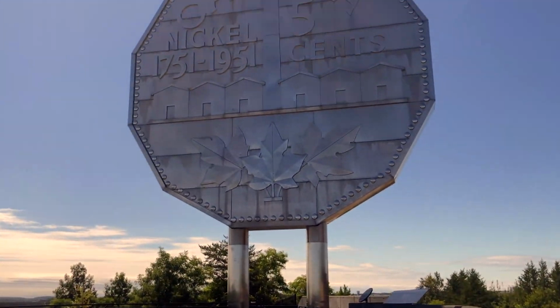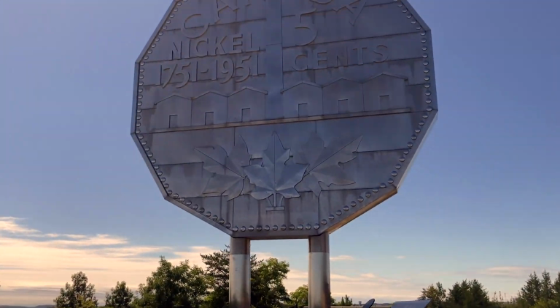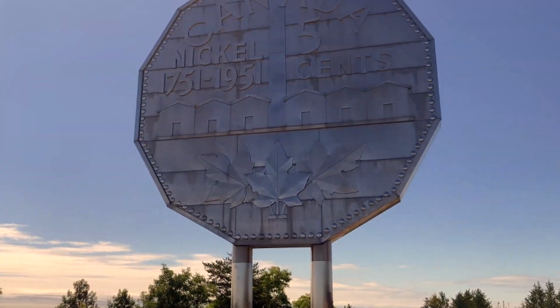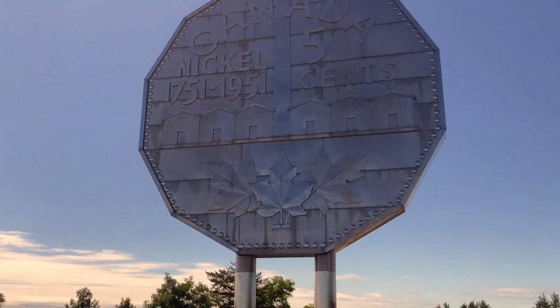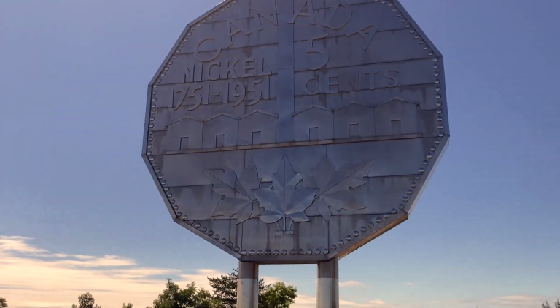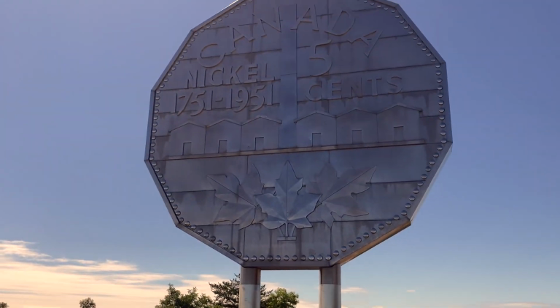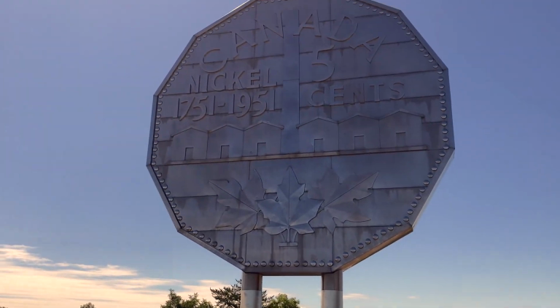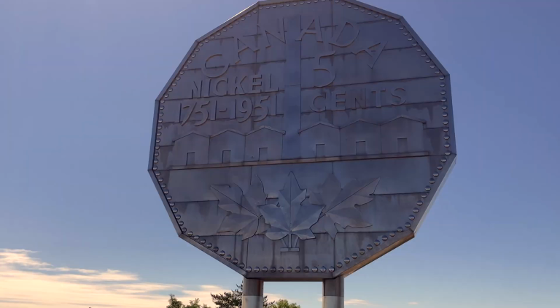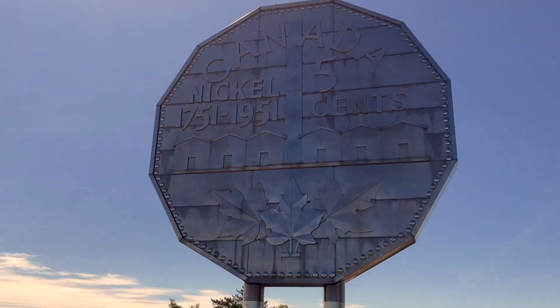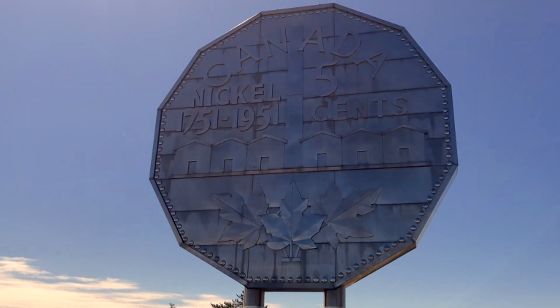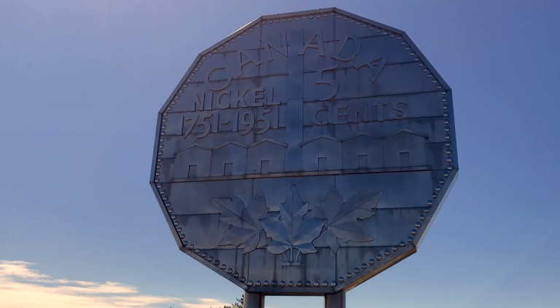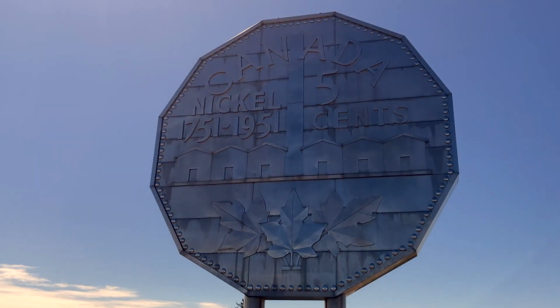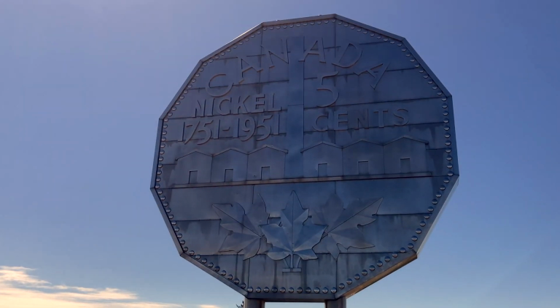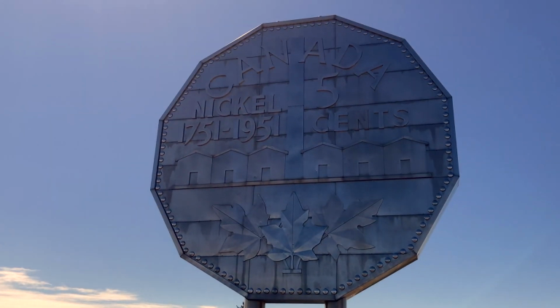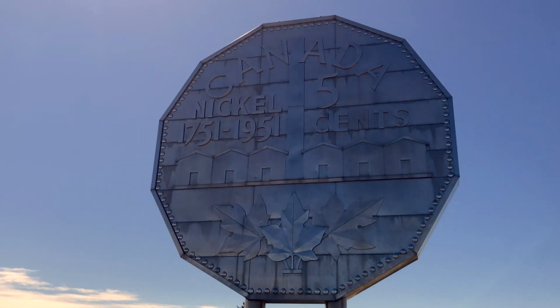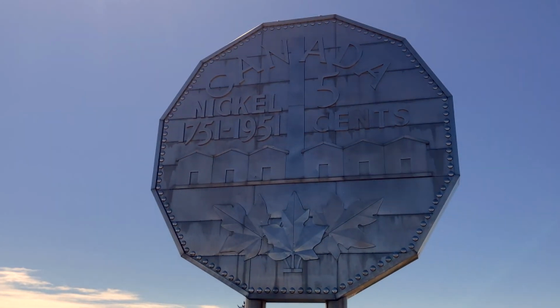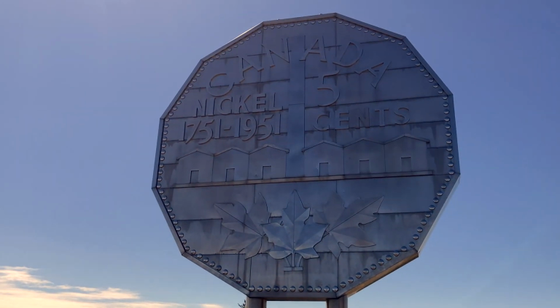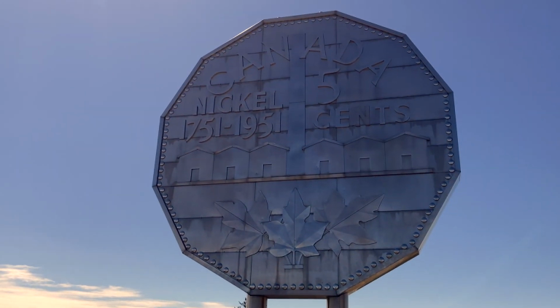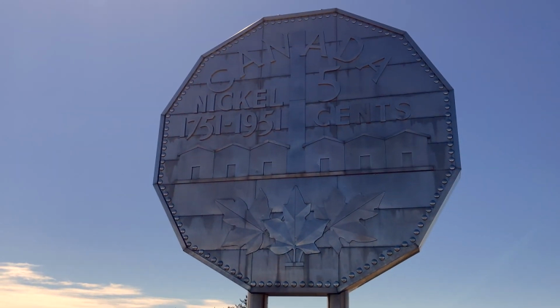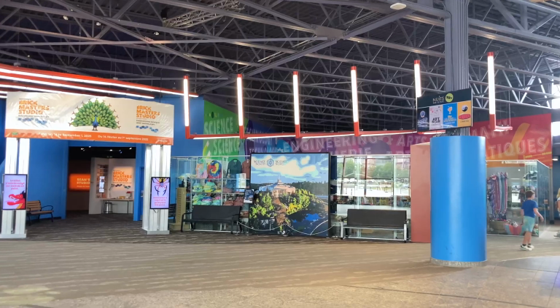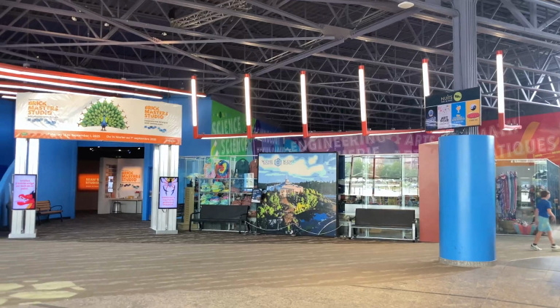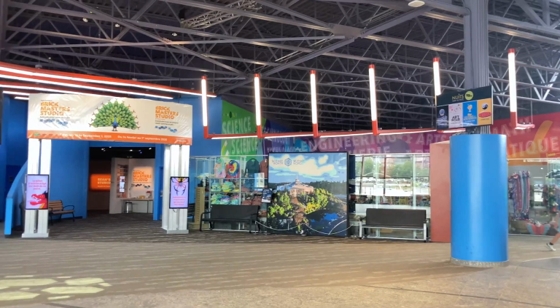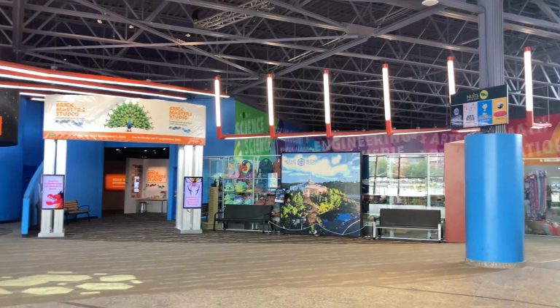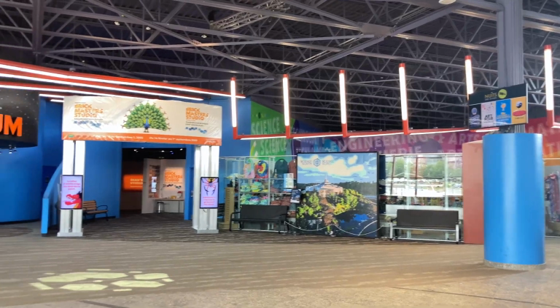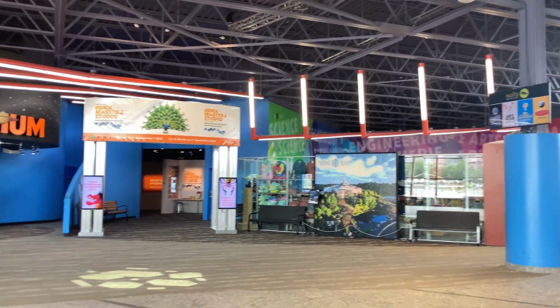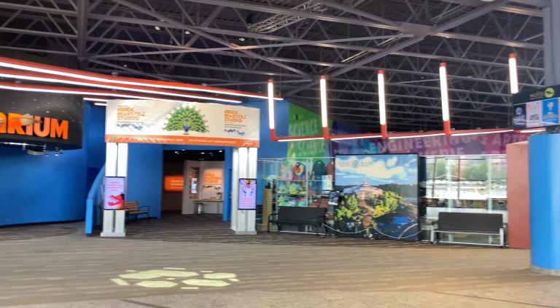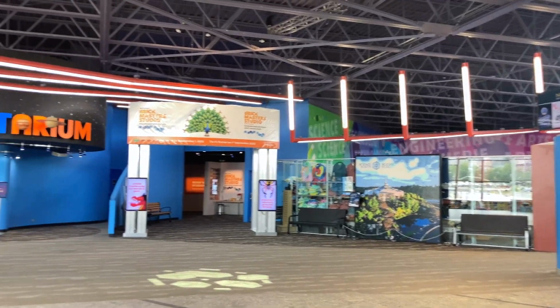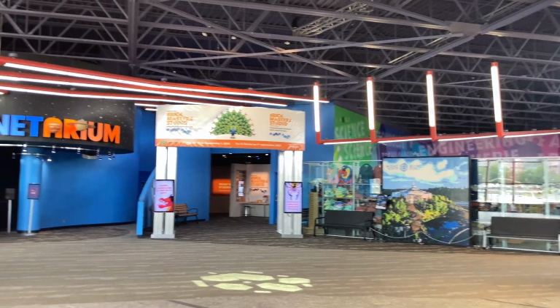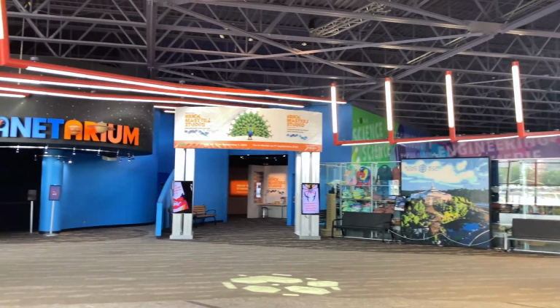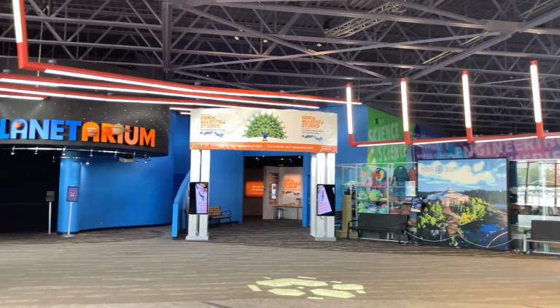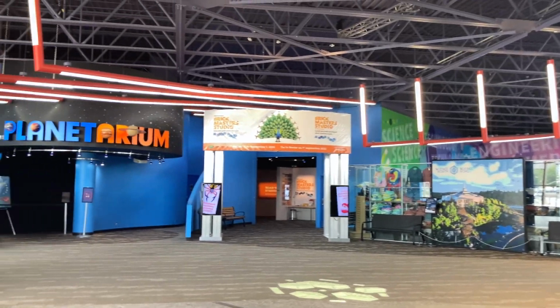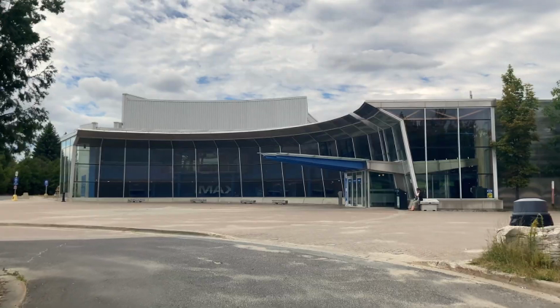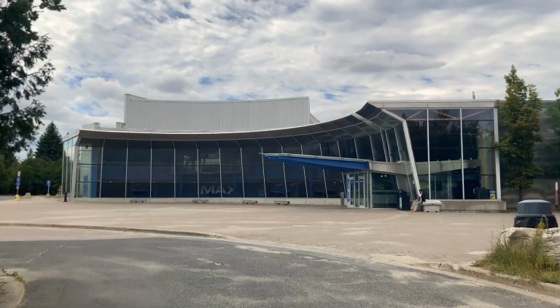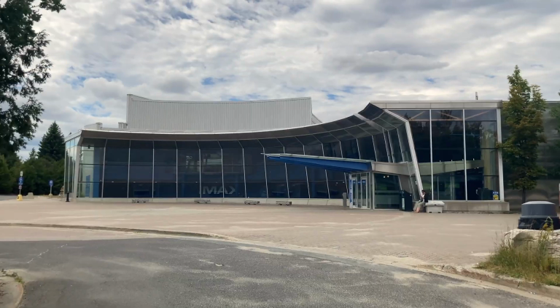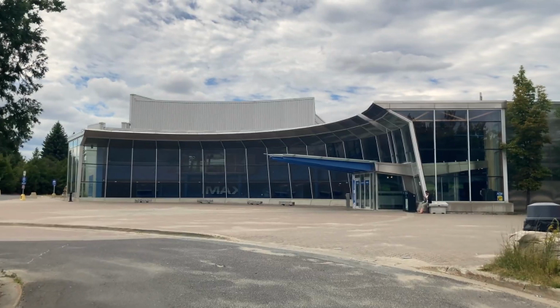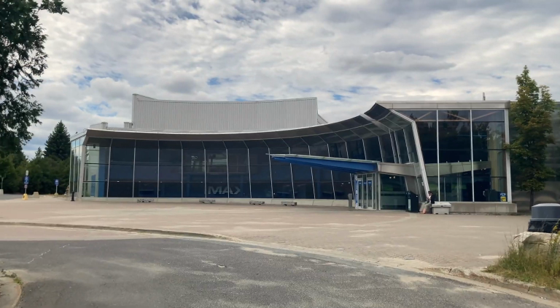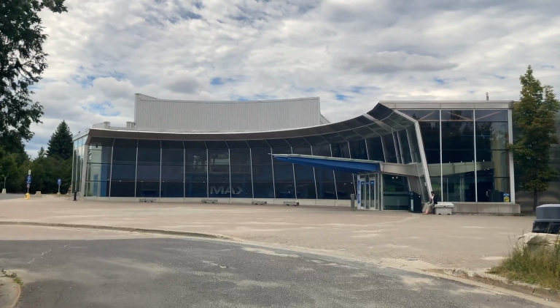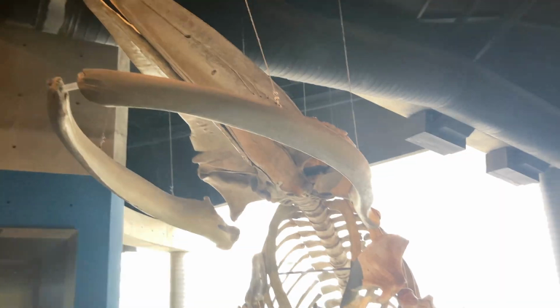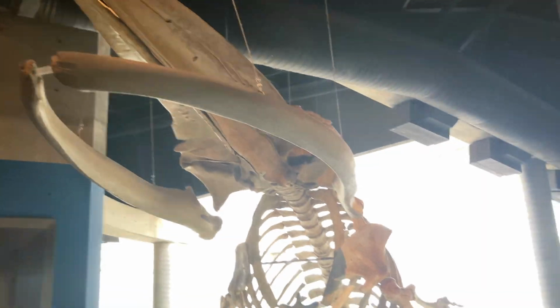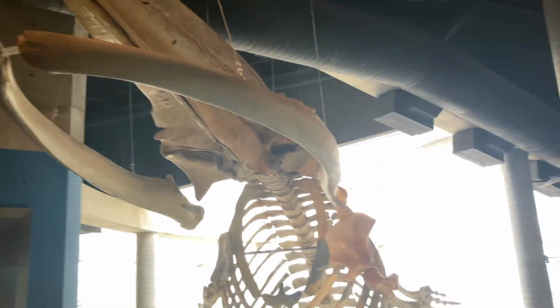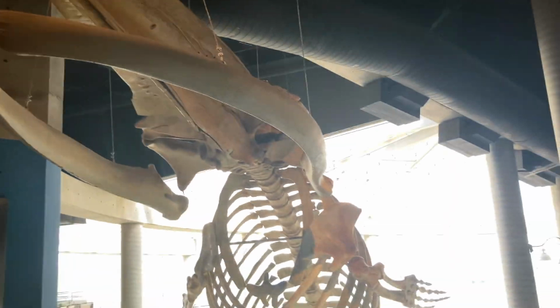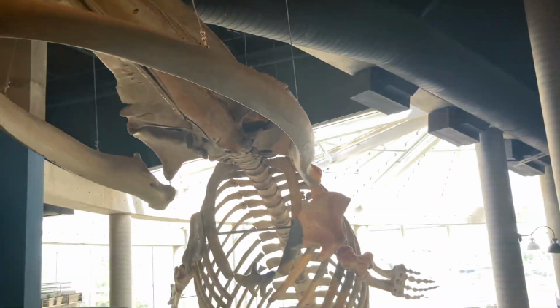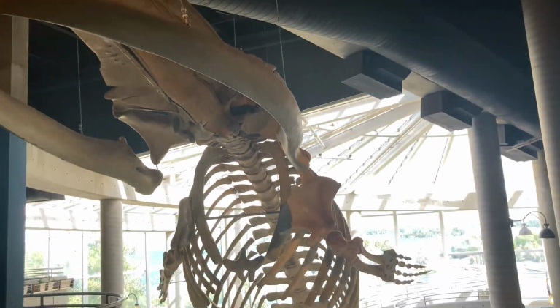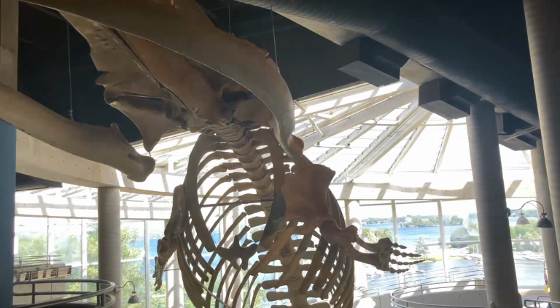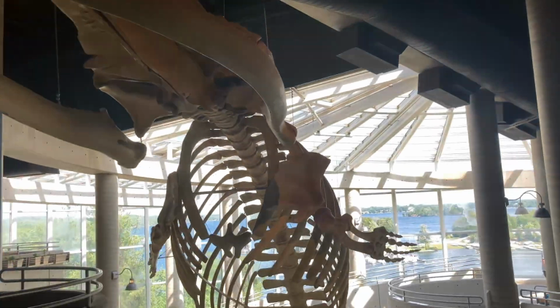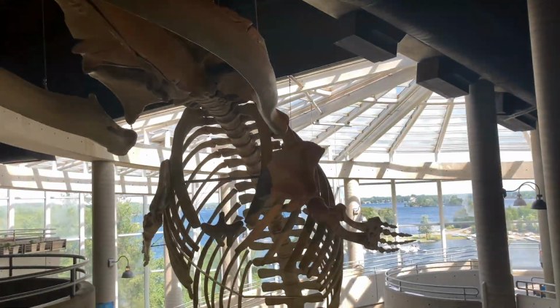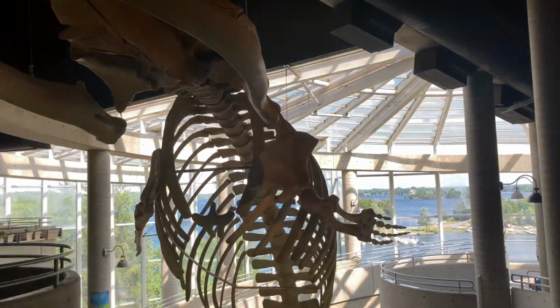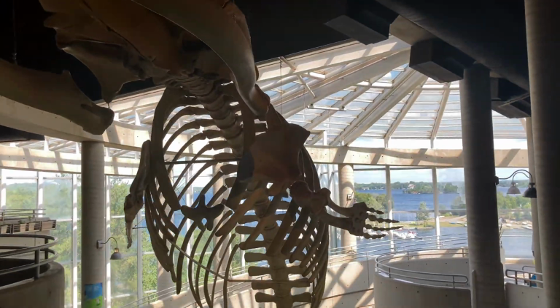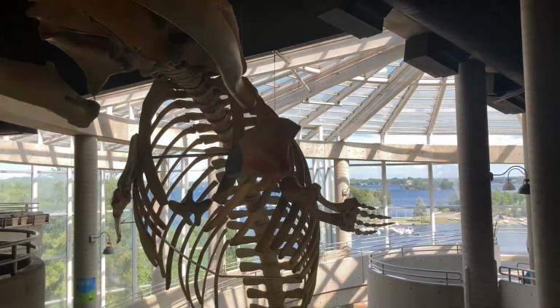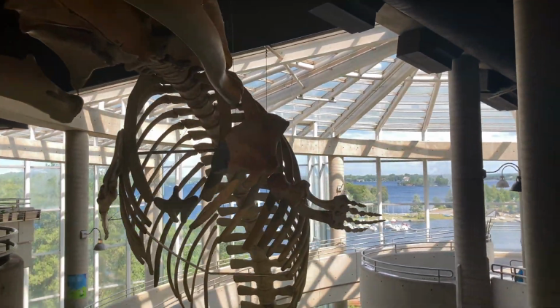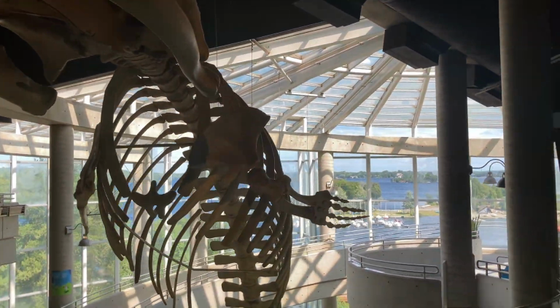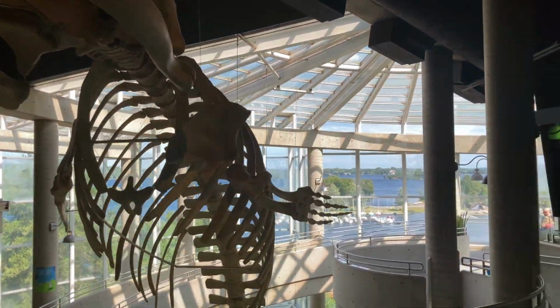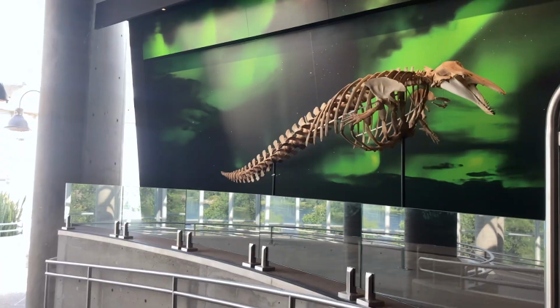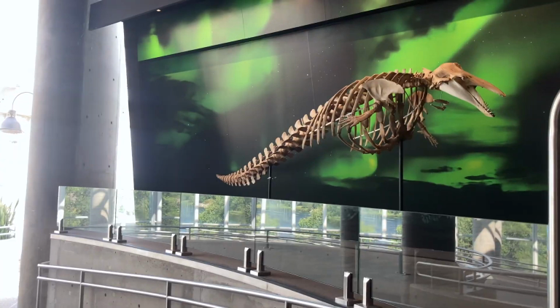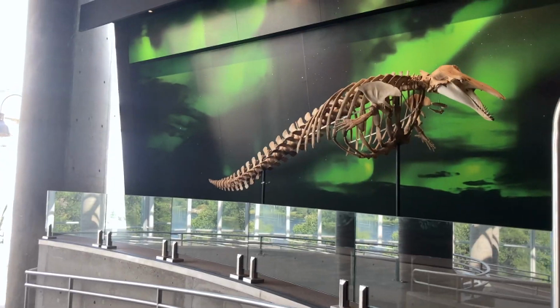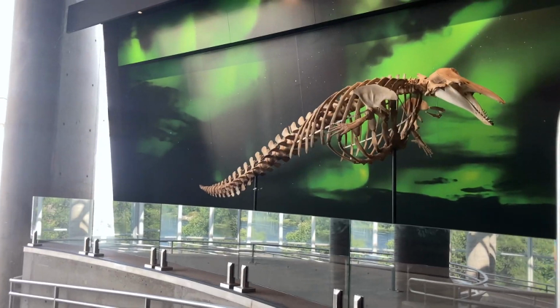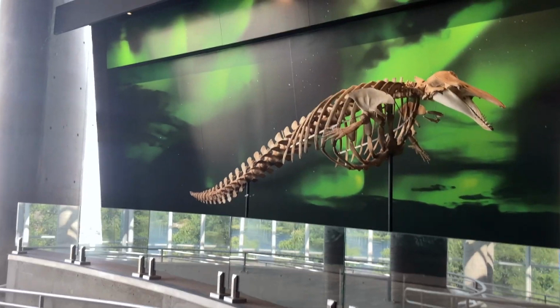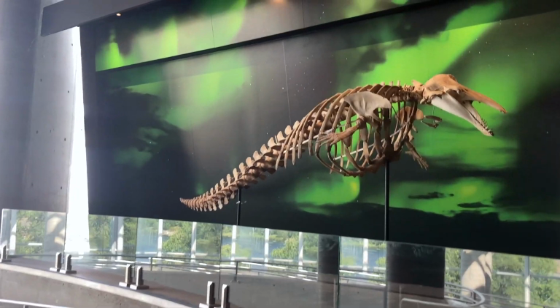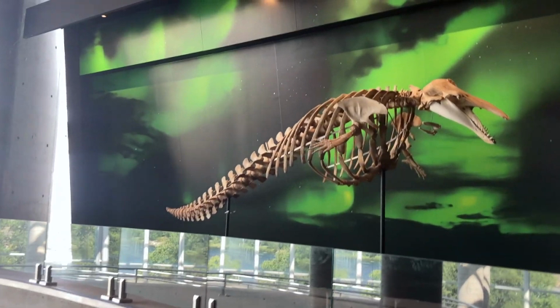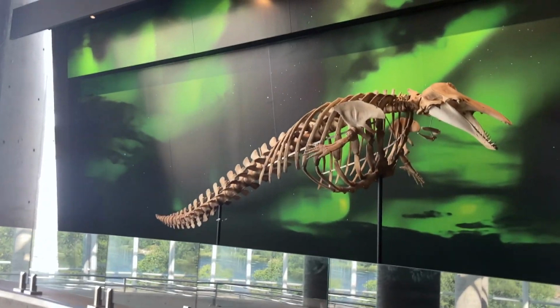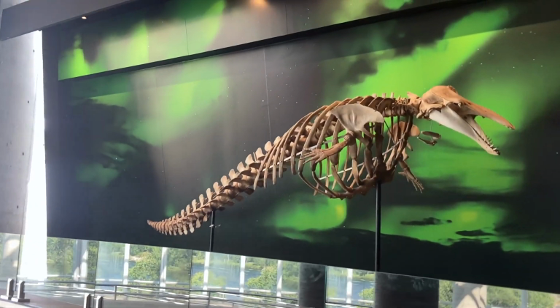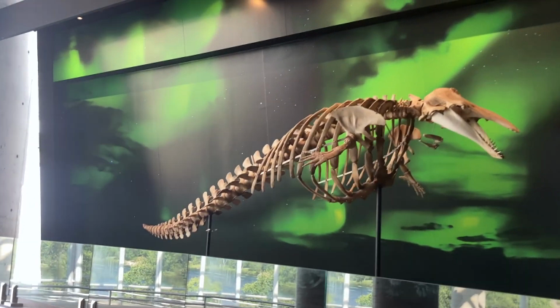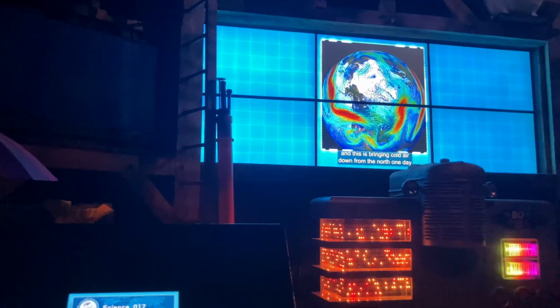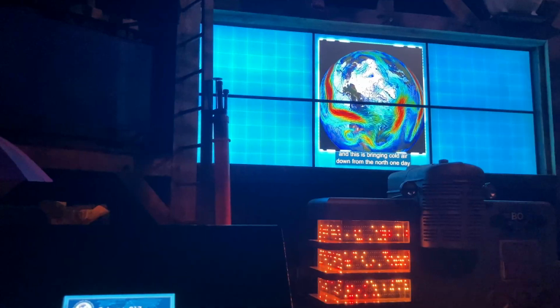We visited the Big Nickel. We also paid a visit to Science North, which is a really cool science center.